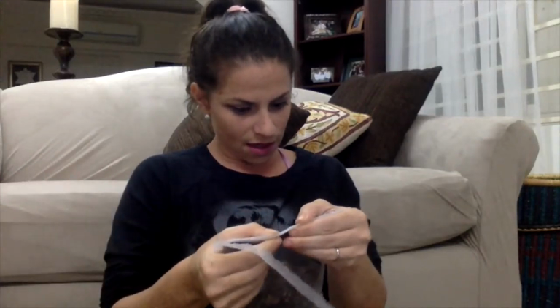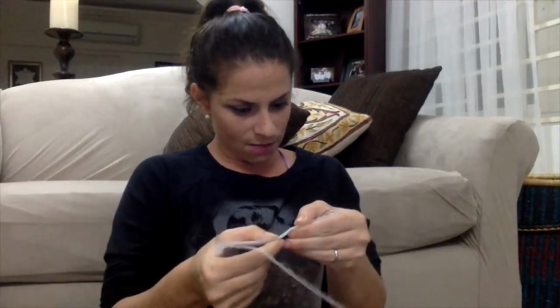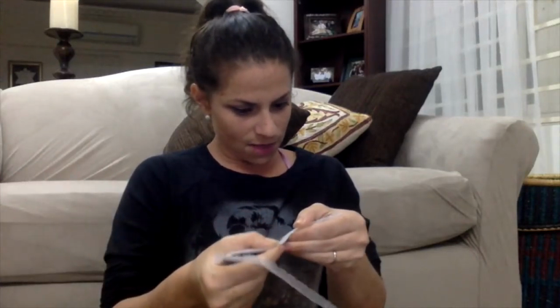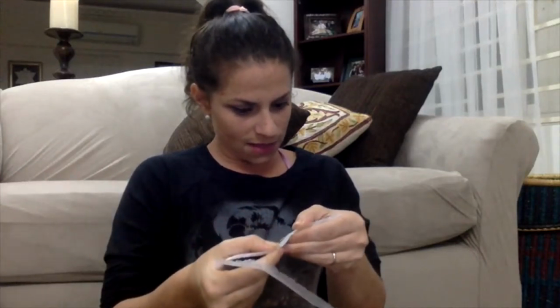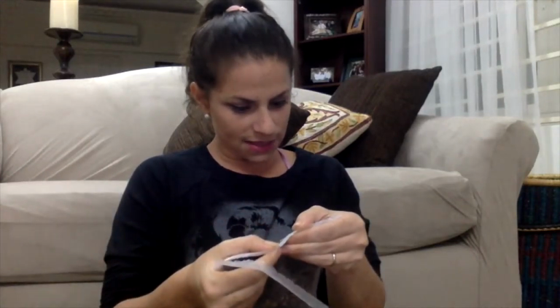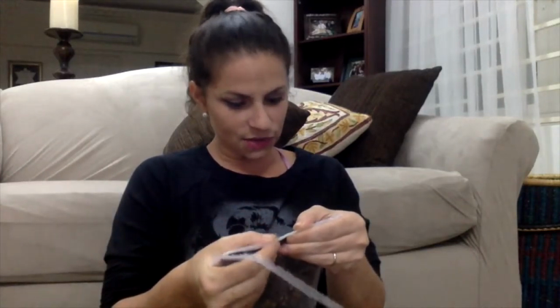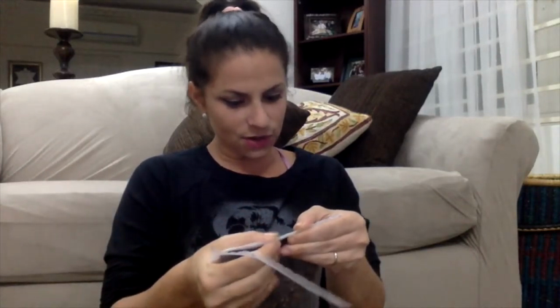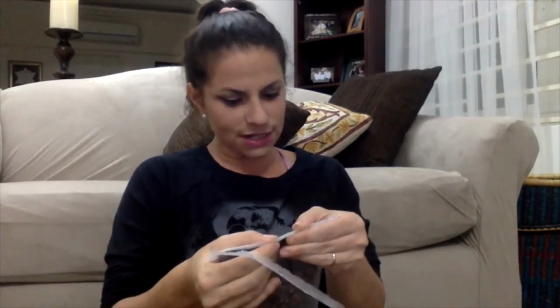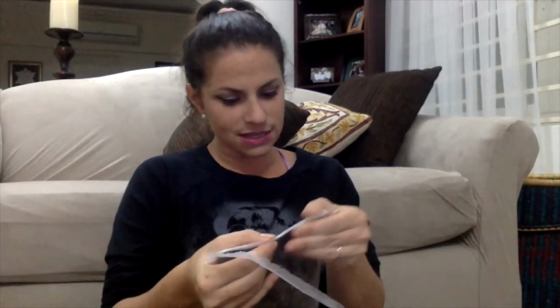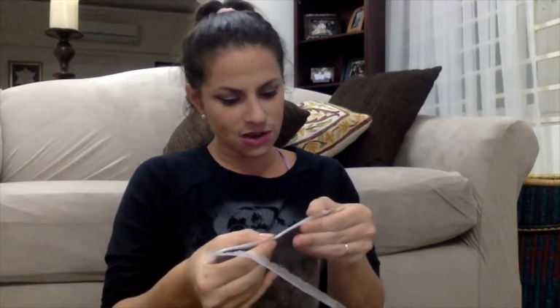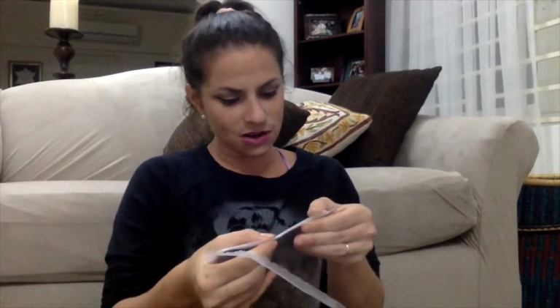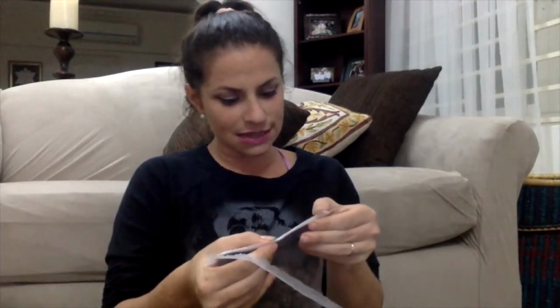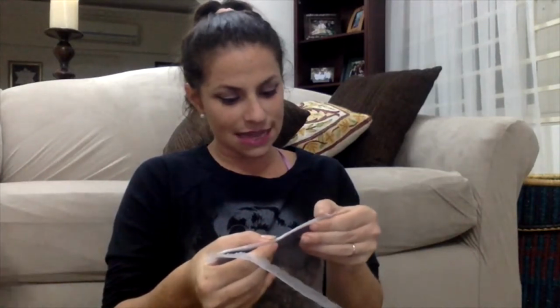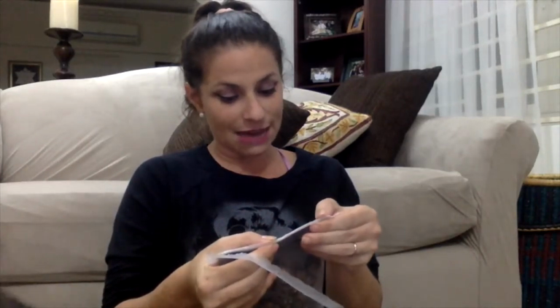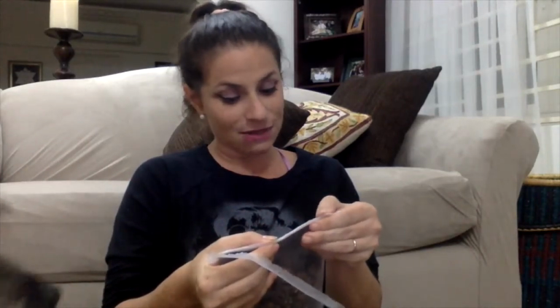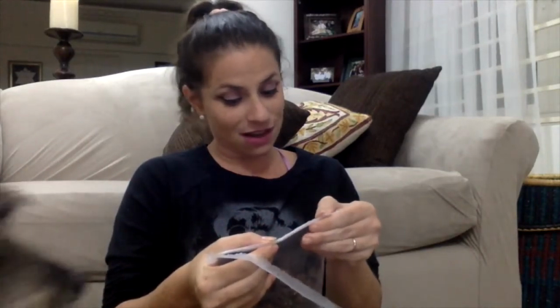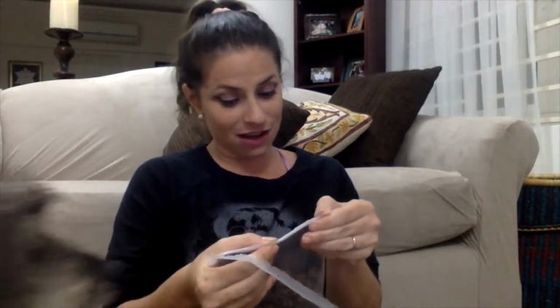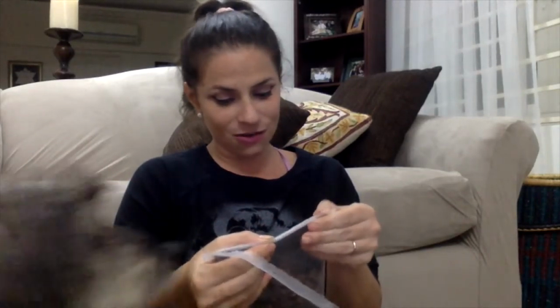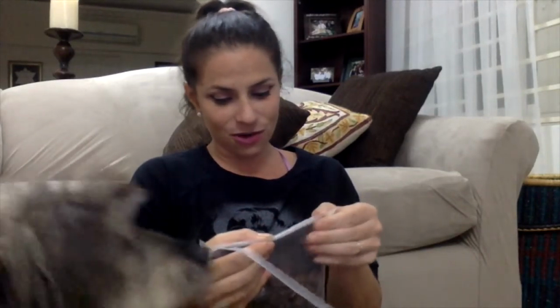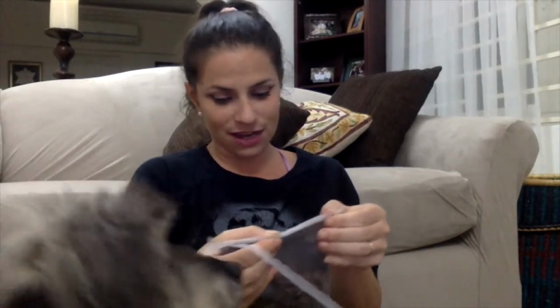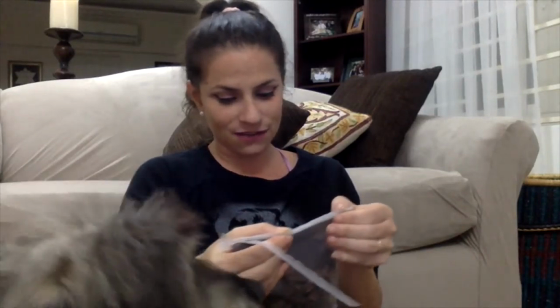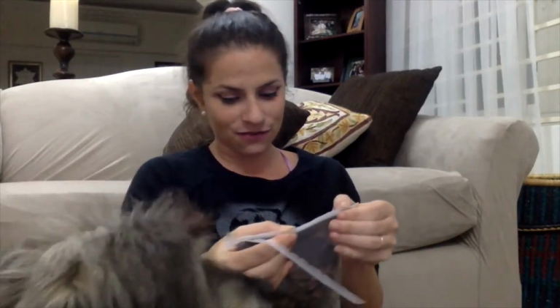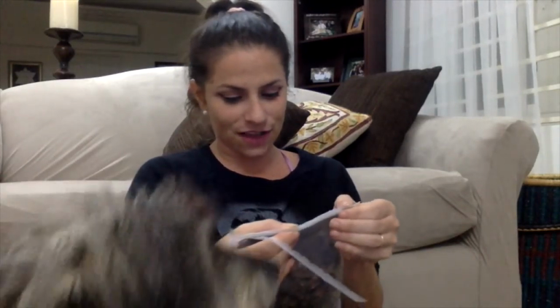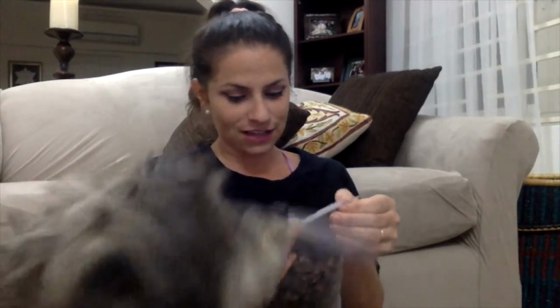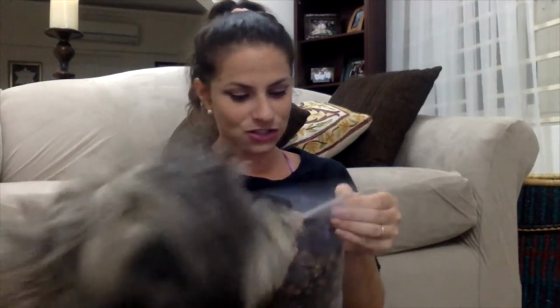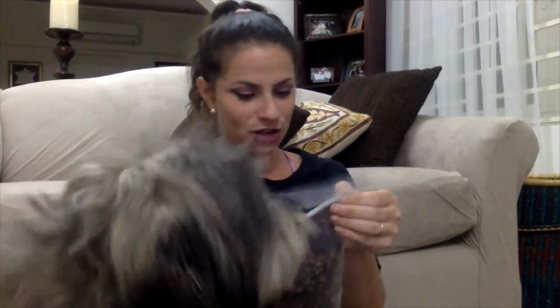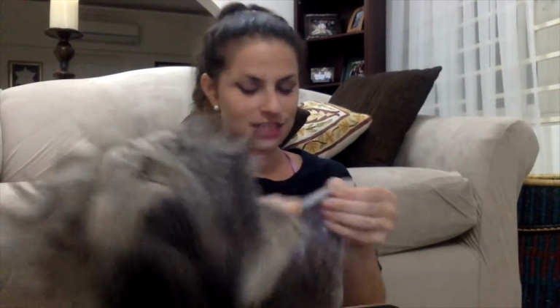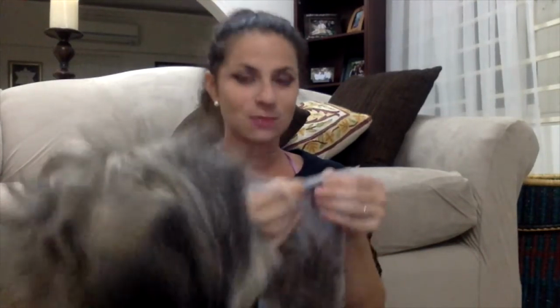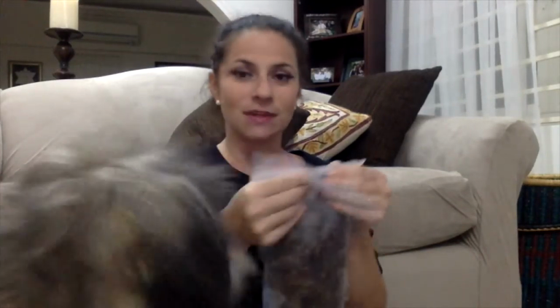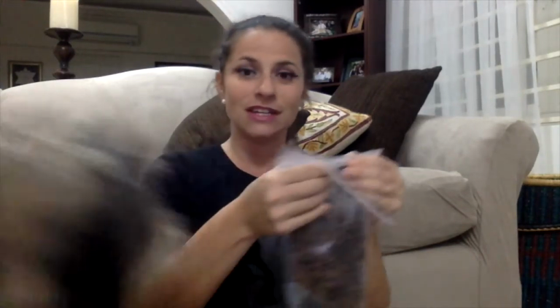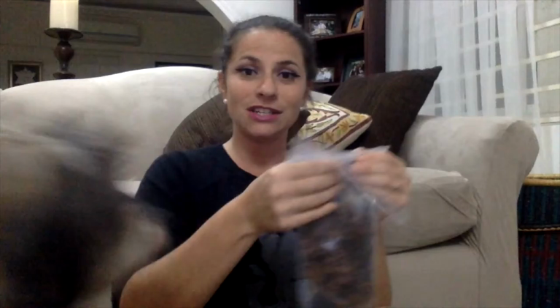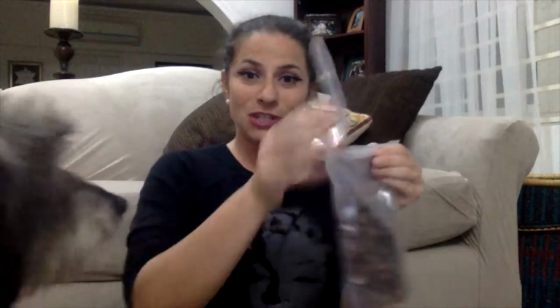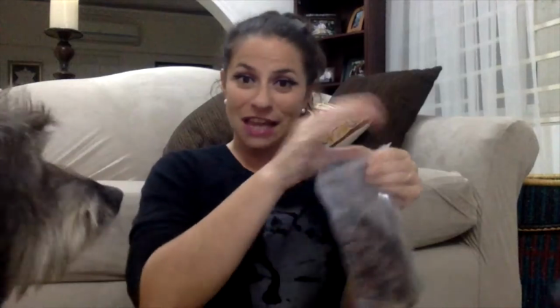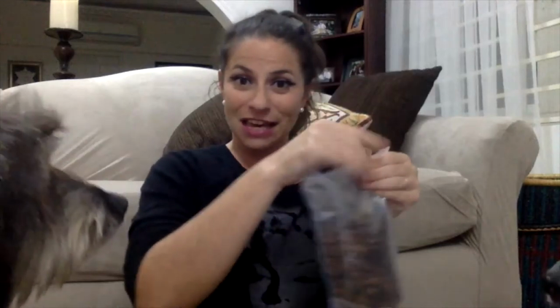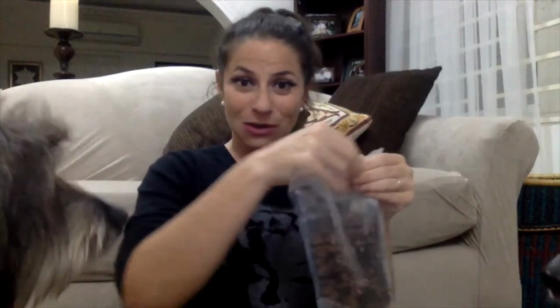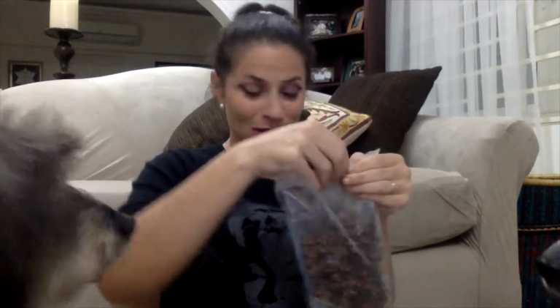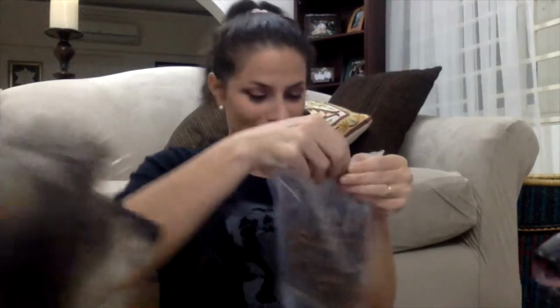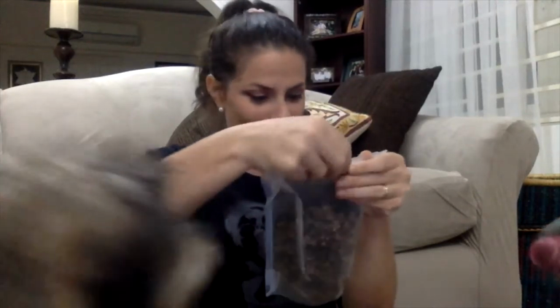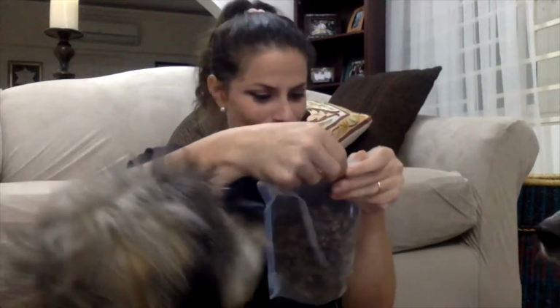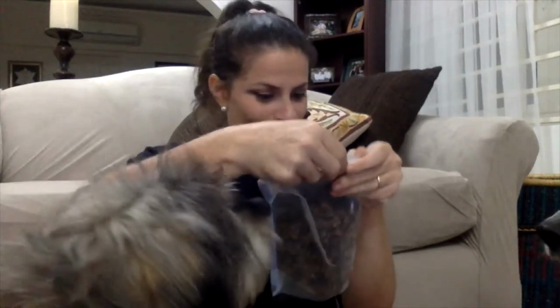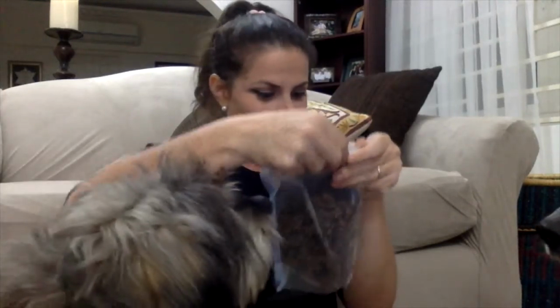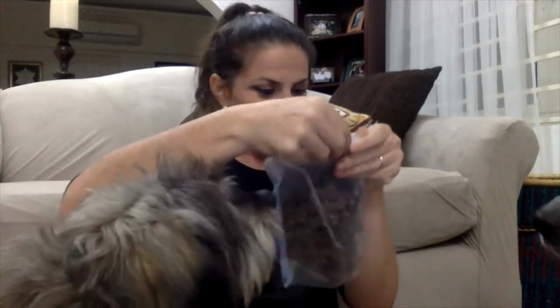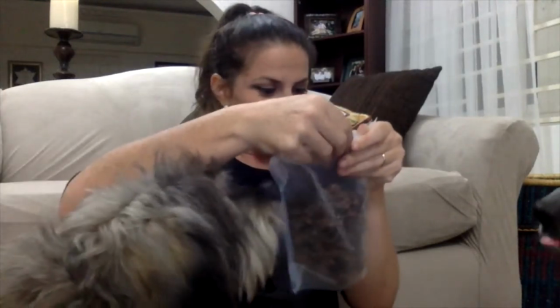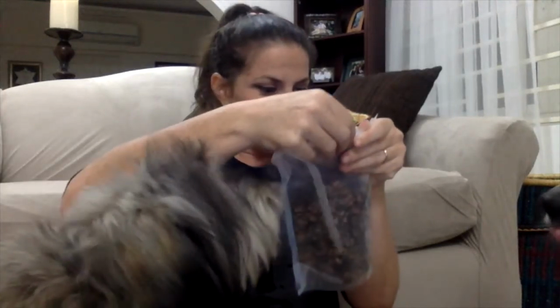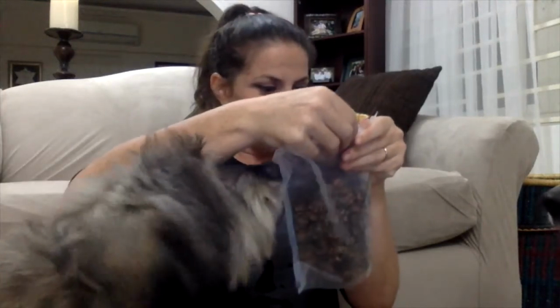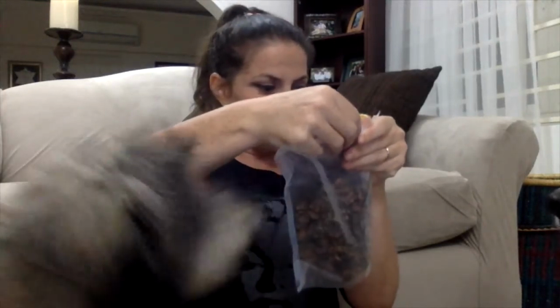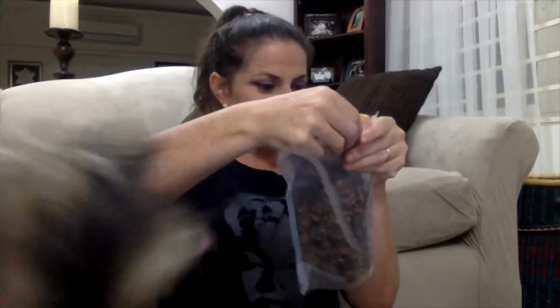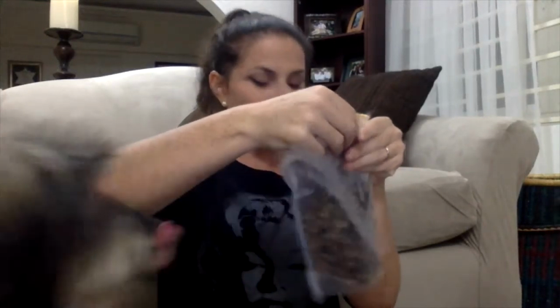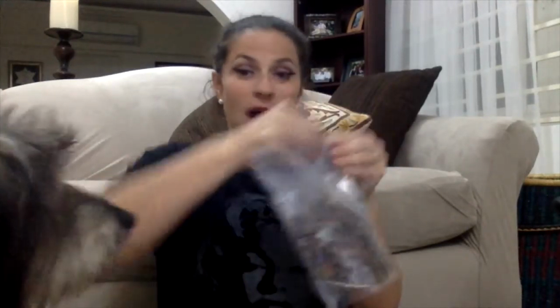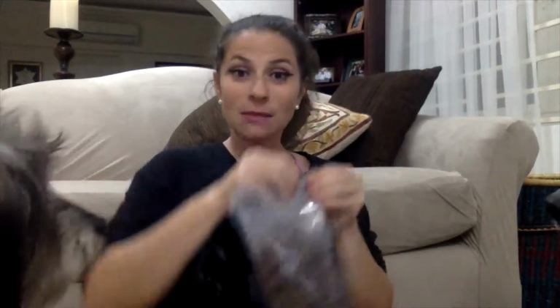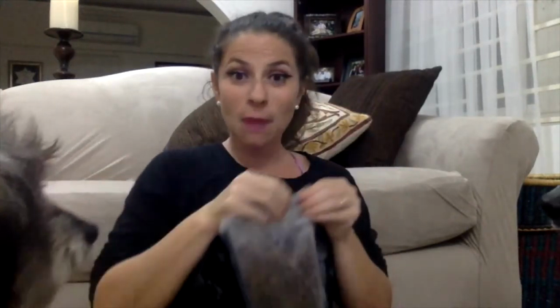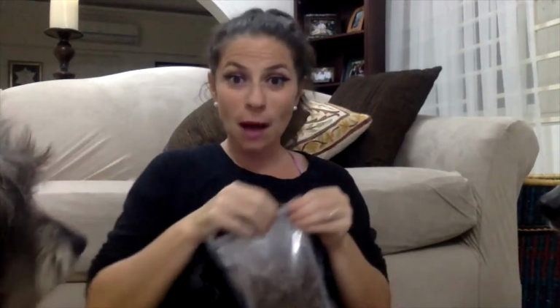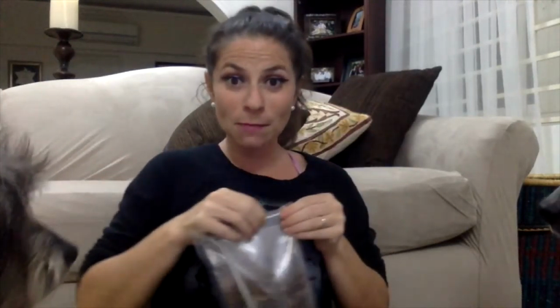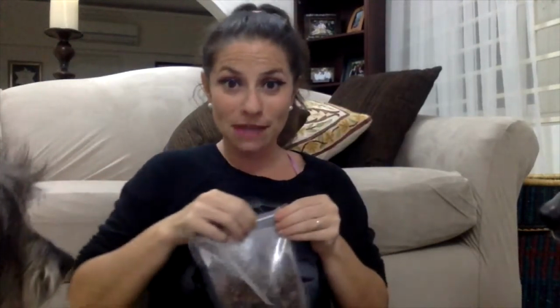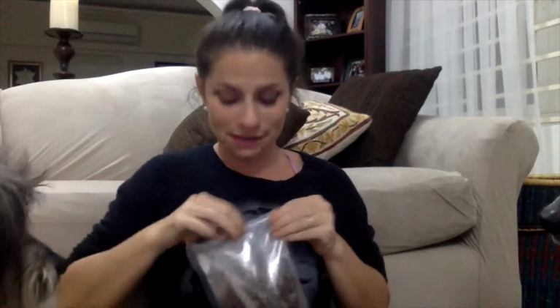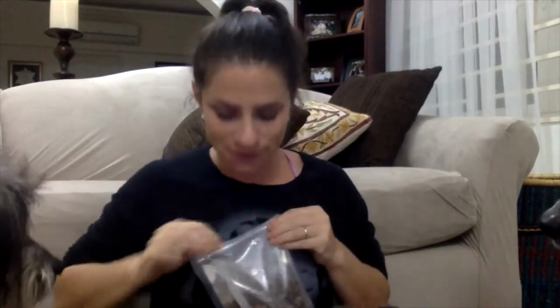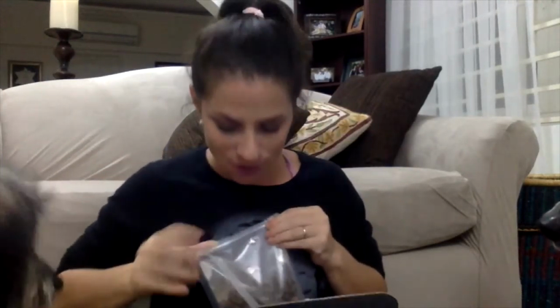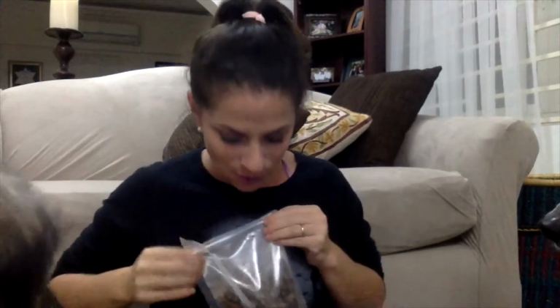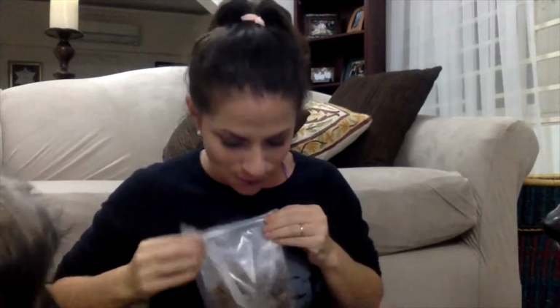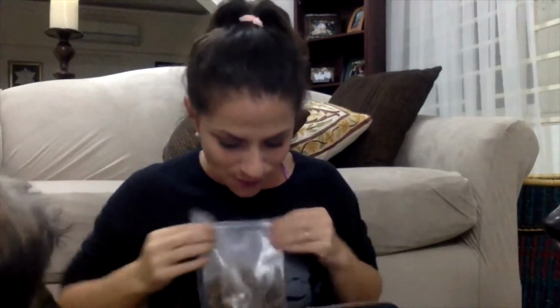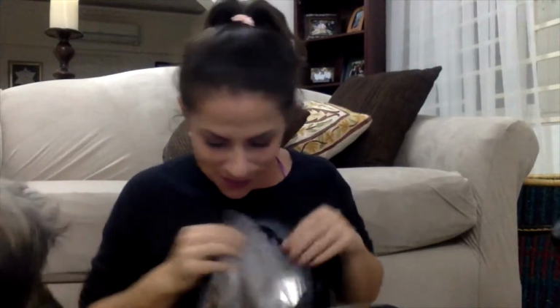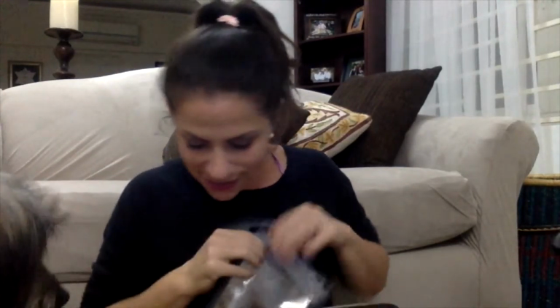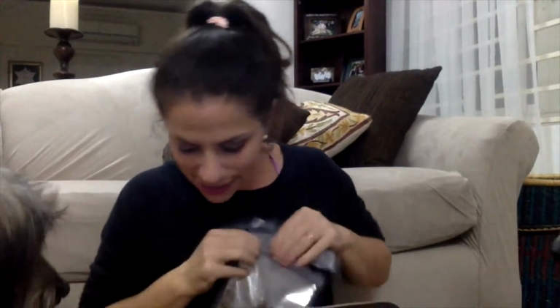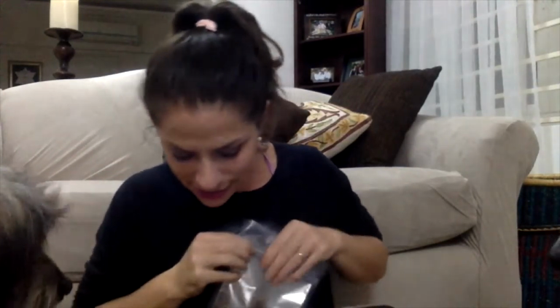The ingredients are lamb lung, organic flax, dried spinach, and dried pumpkin. So that's exciting.